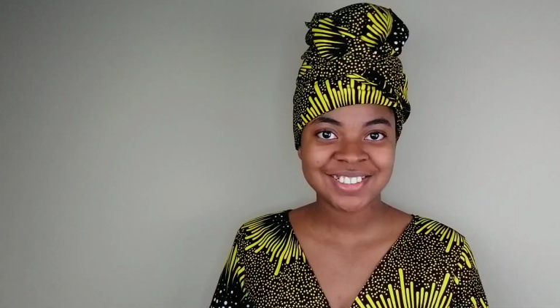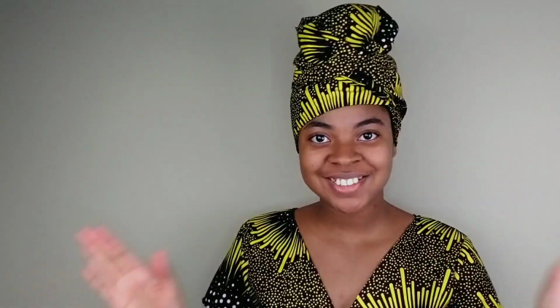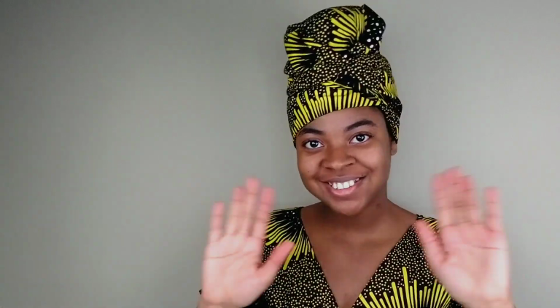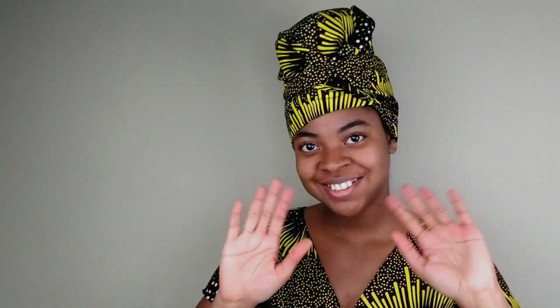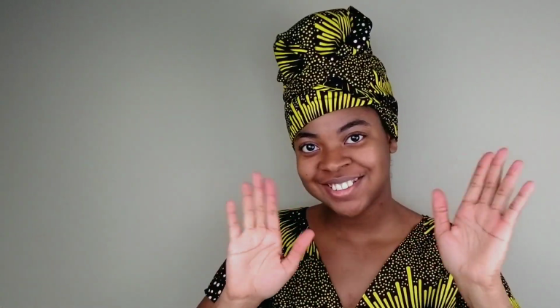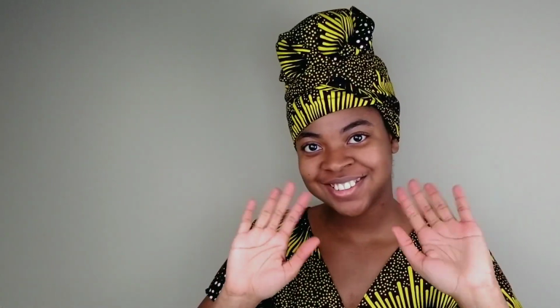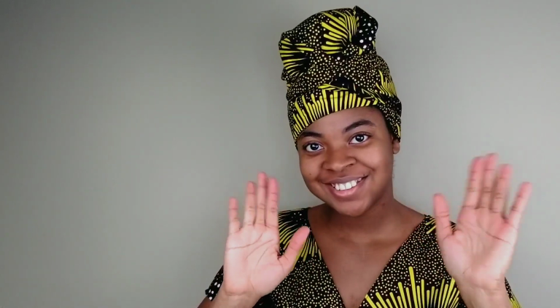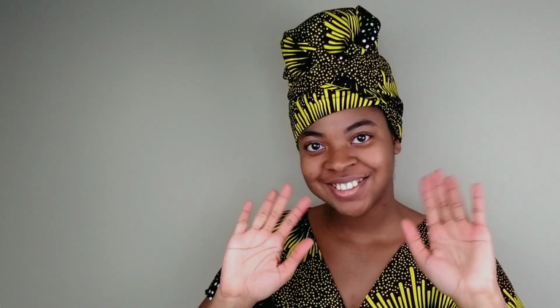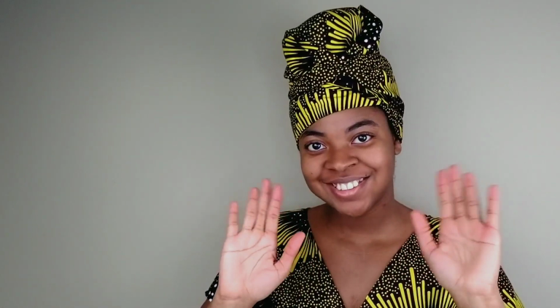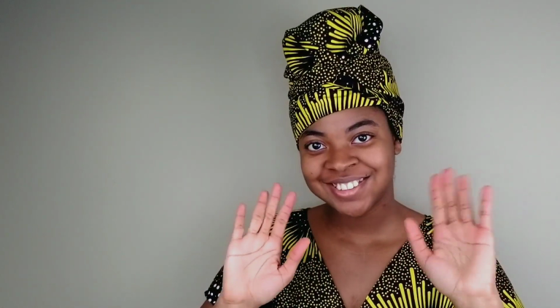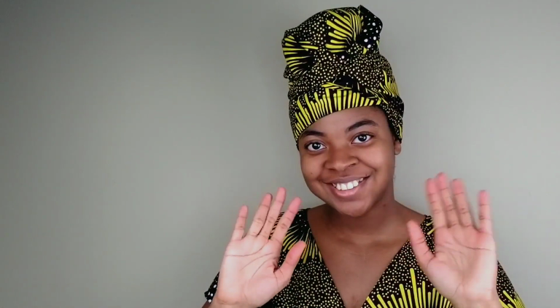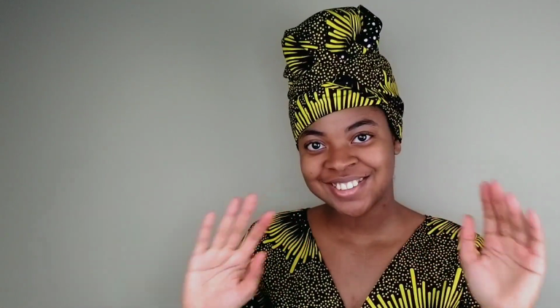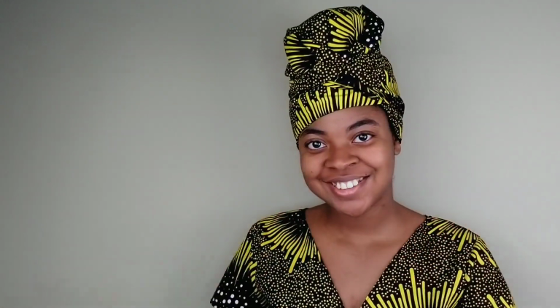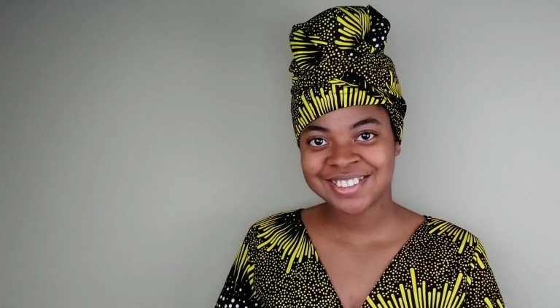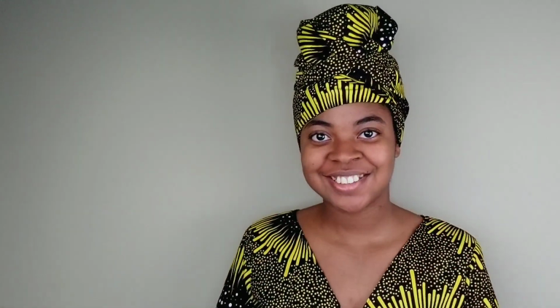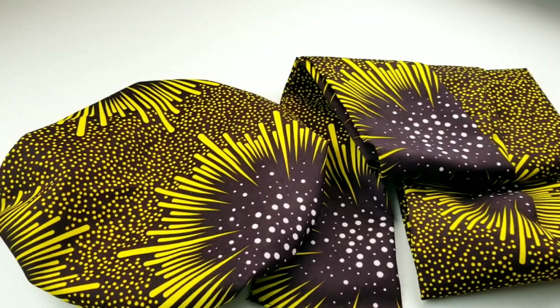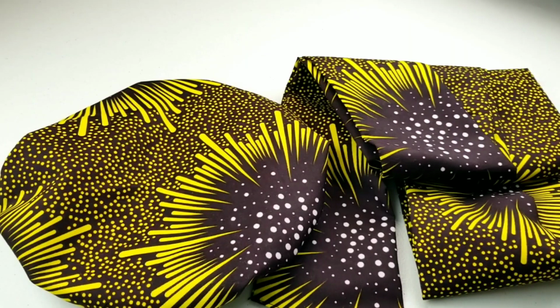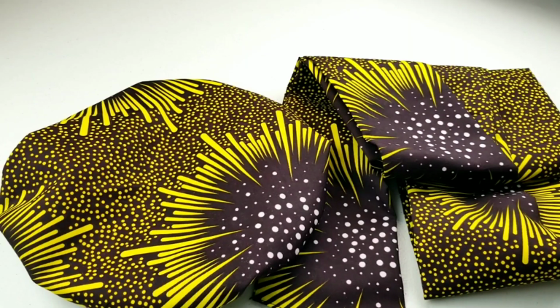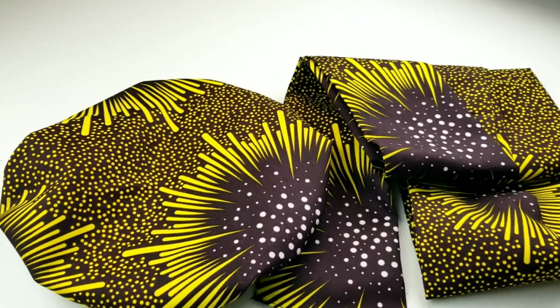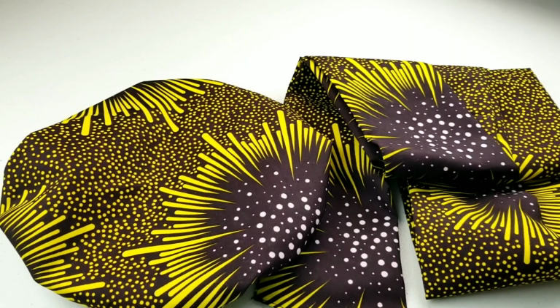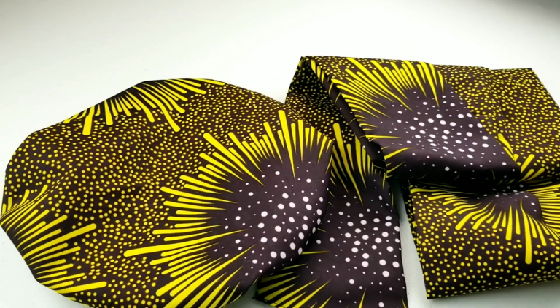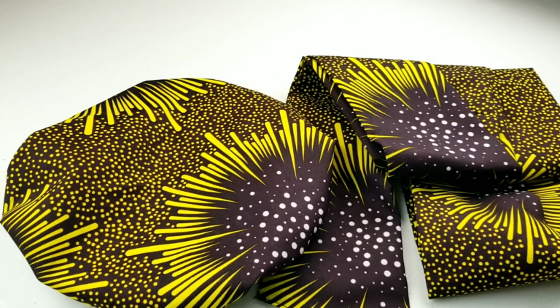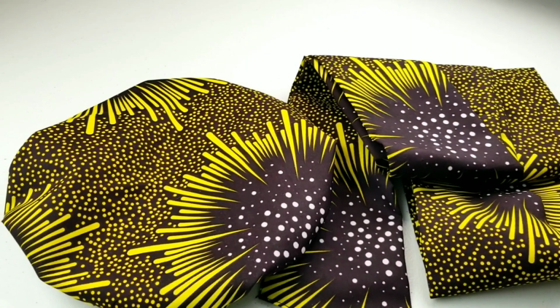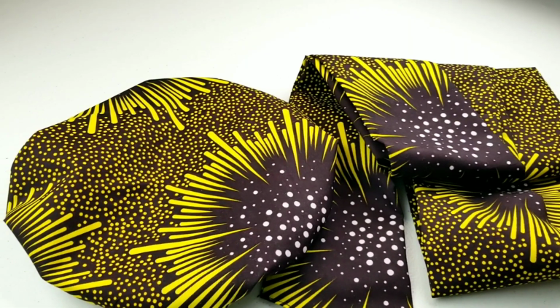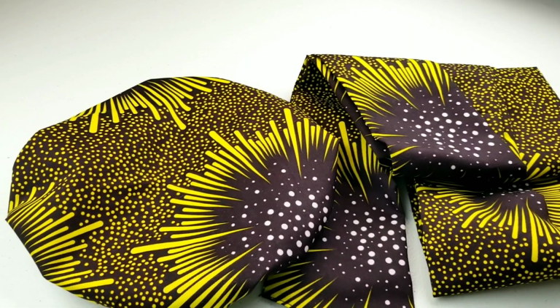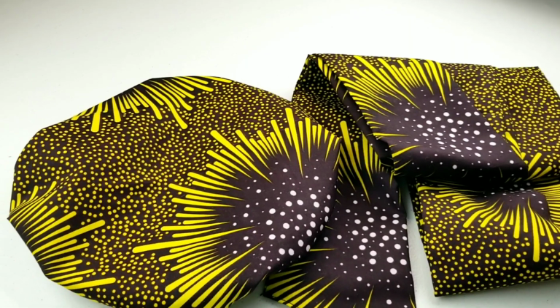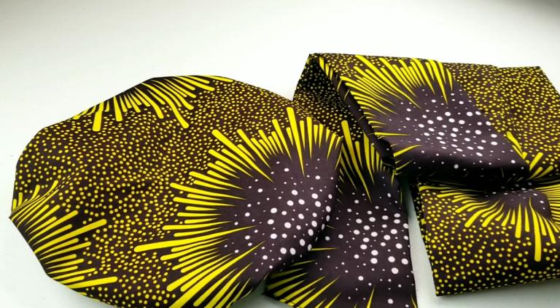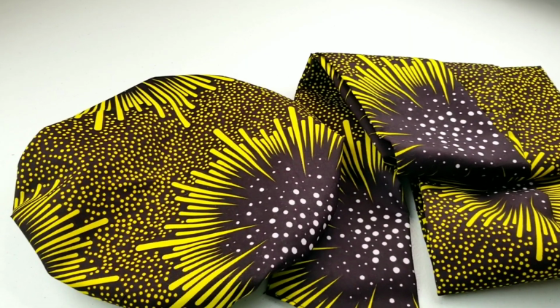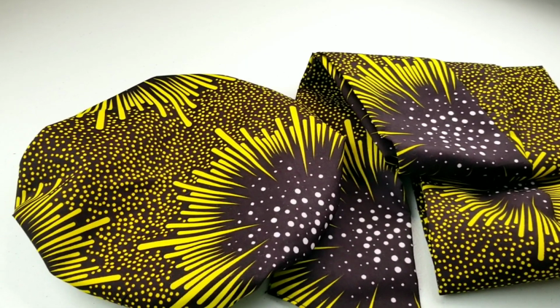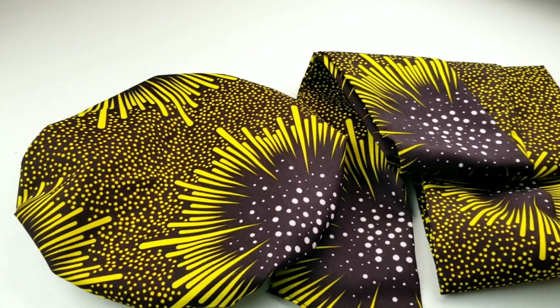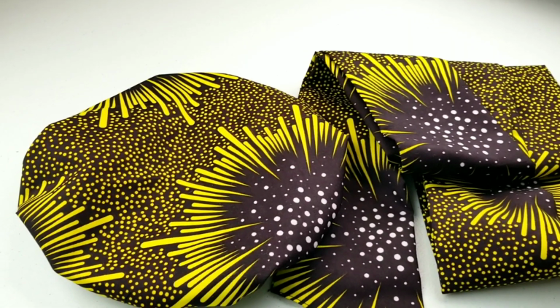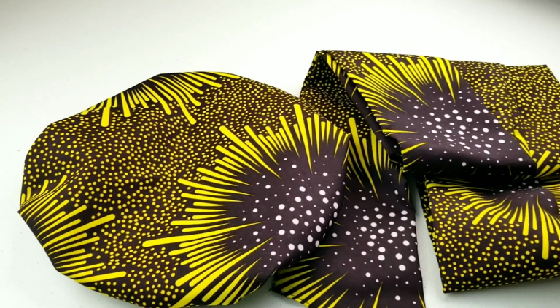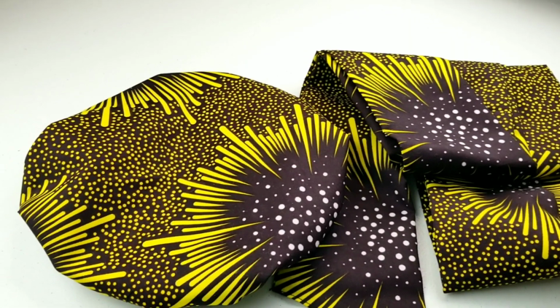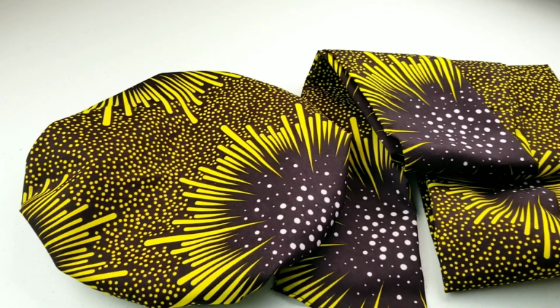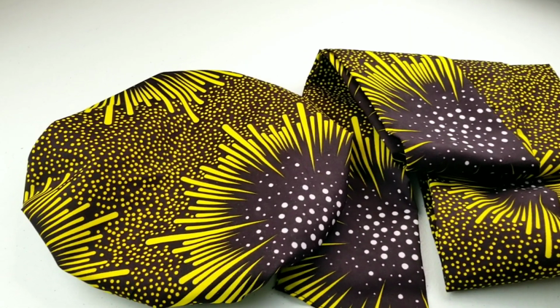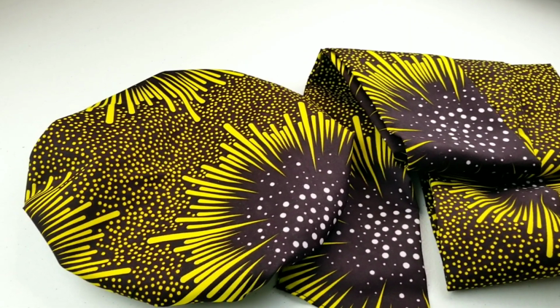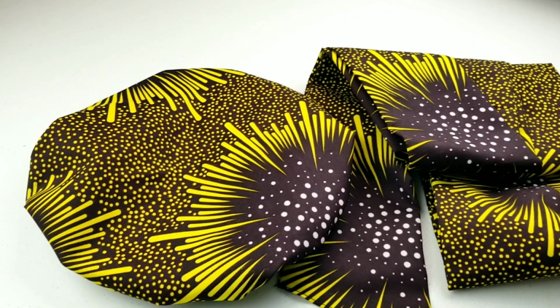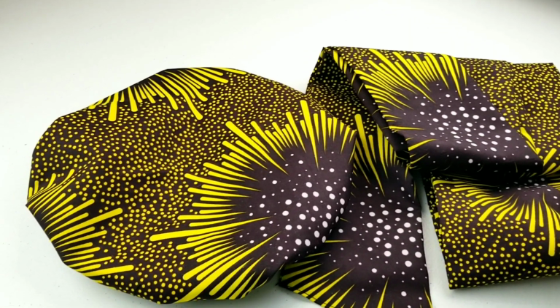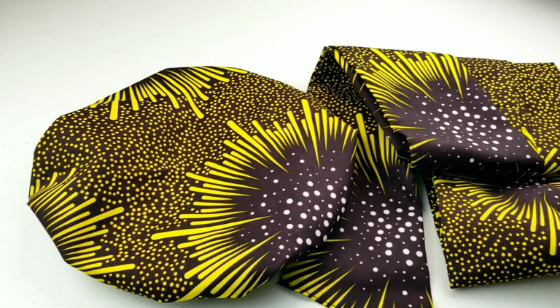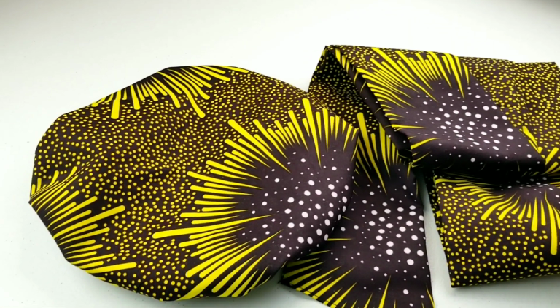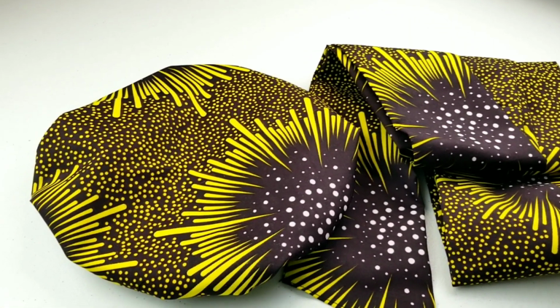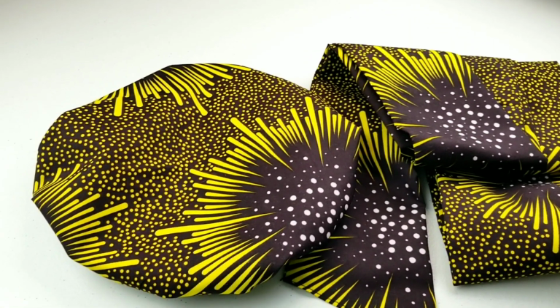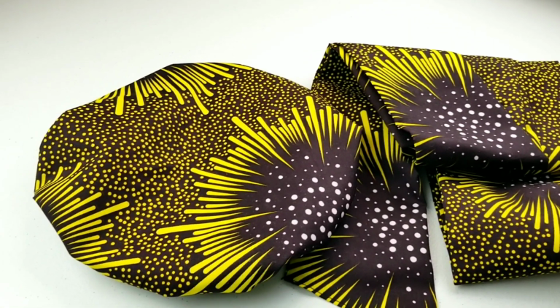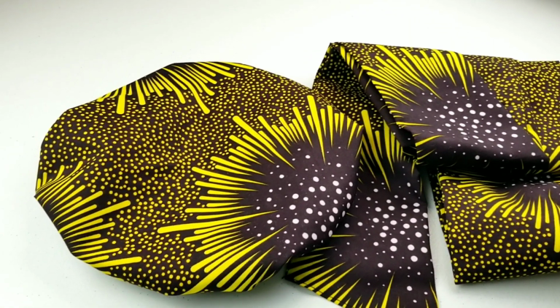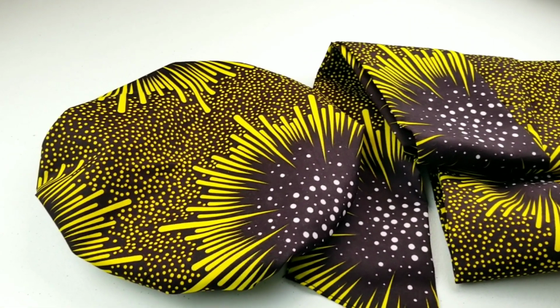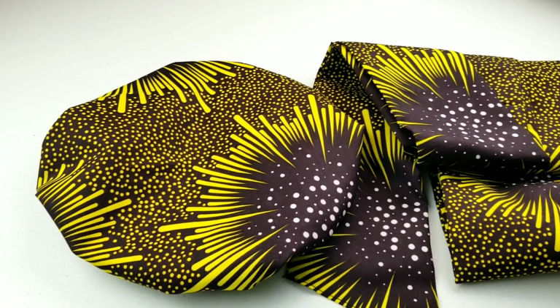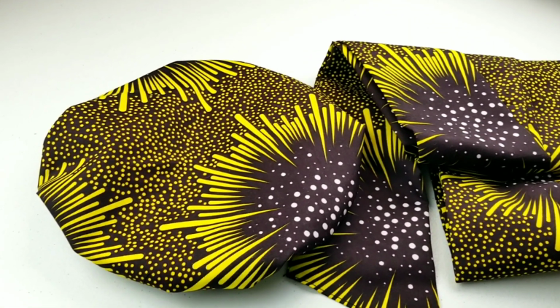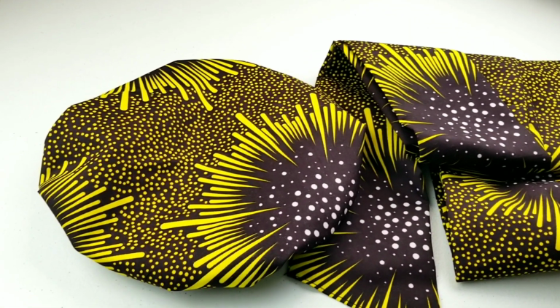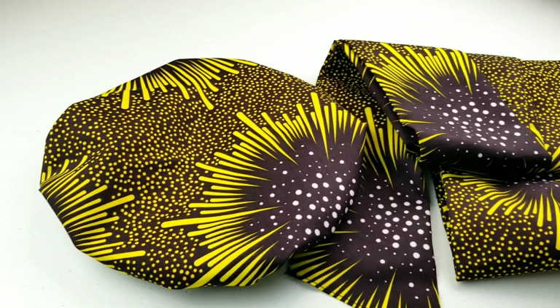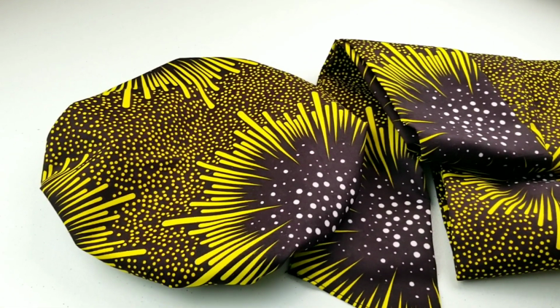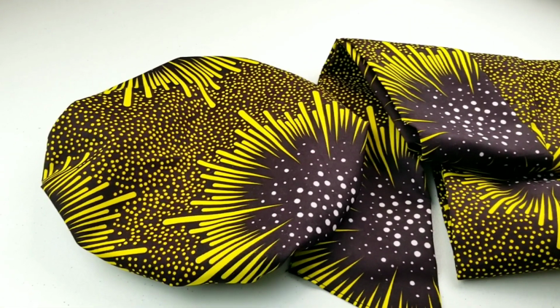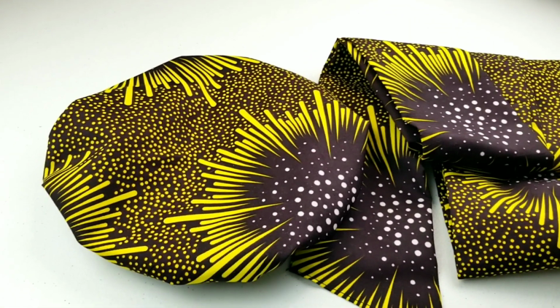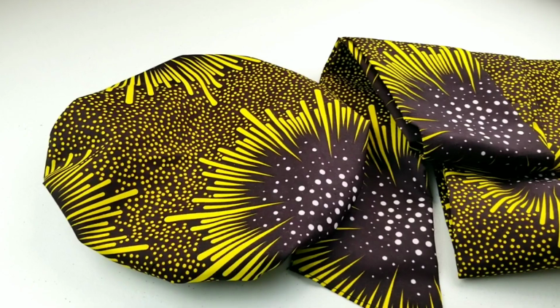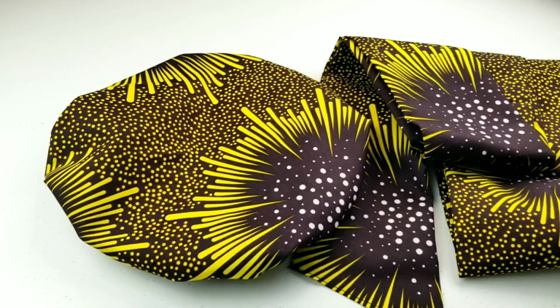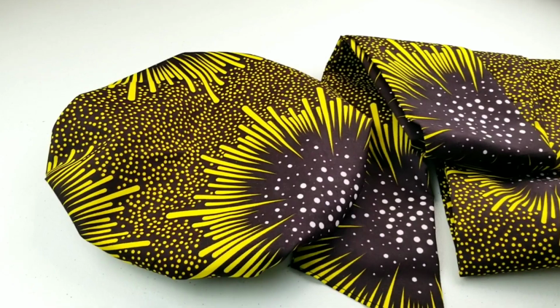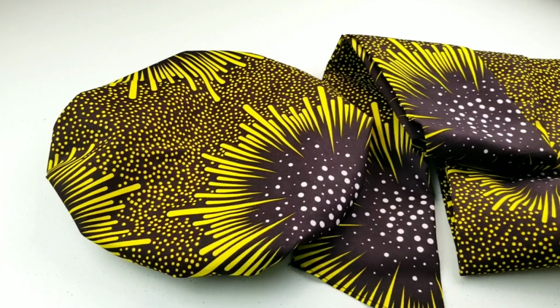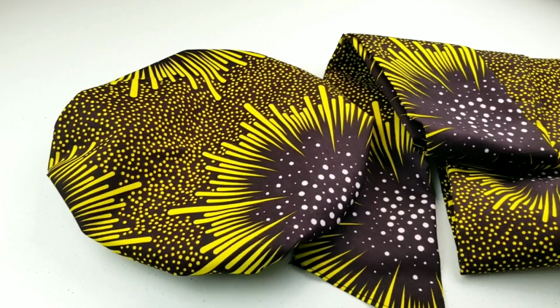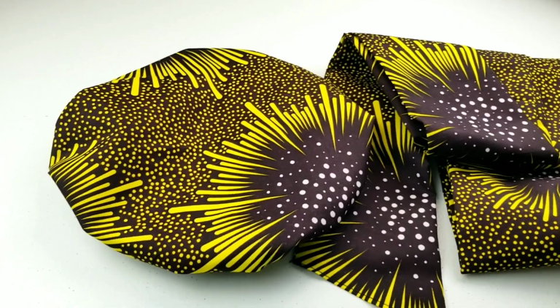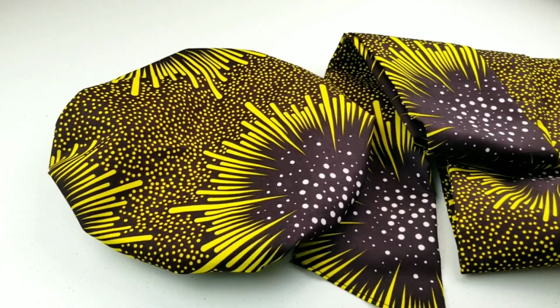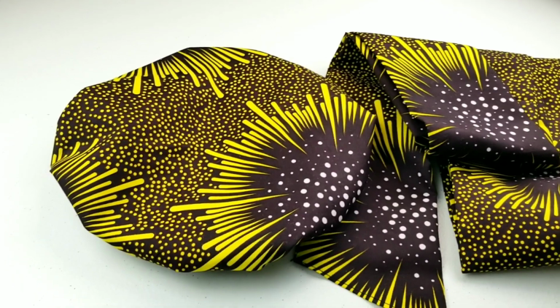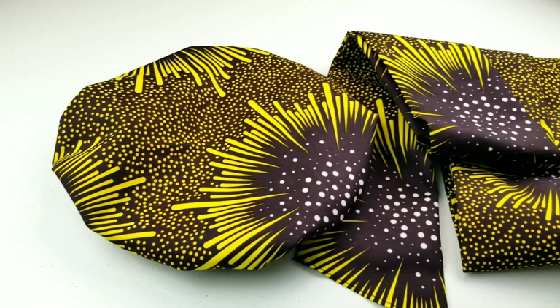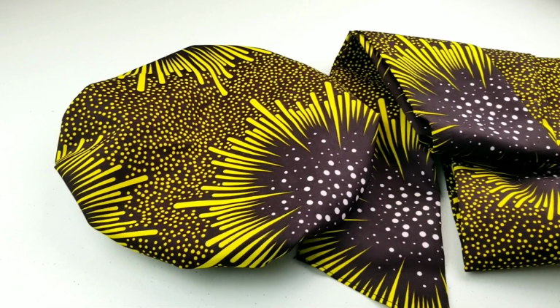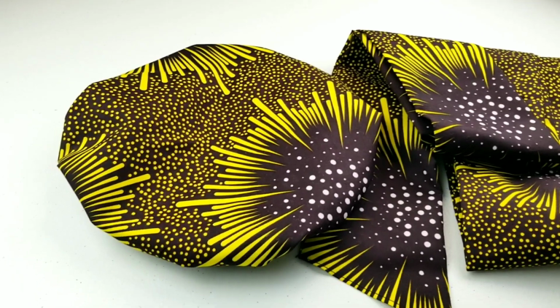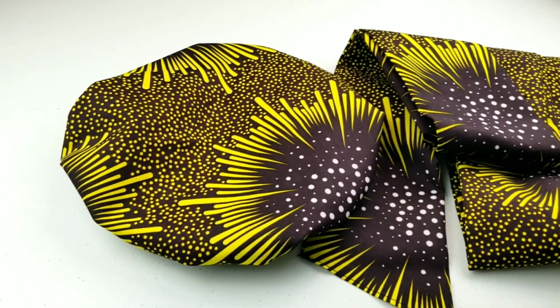Hello everyone, welcome back to my channel. In today's video I'm going to show you guys how to make a head wrap bonnet.